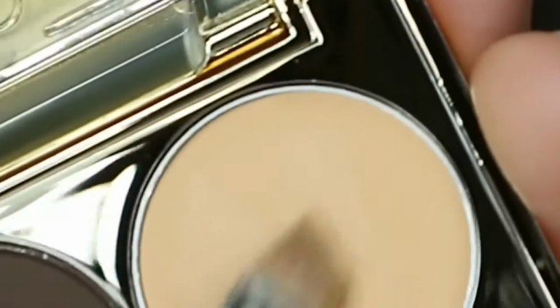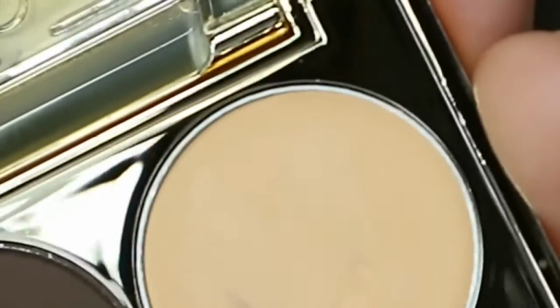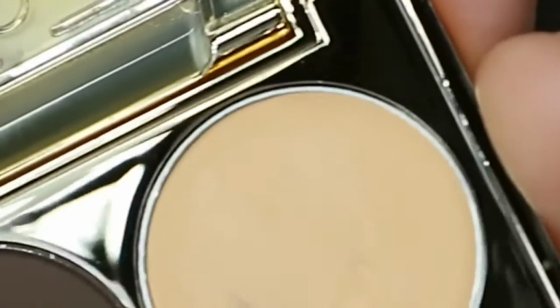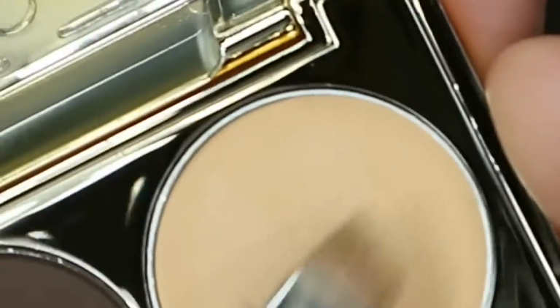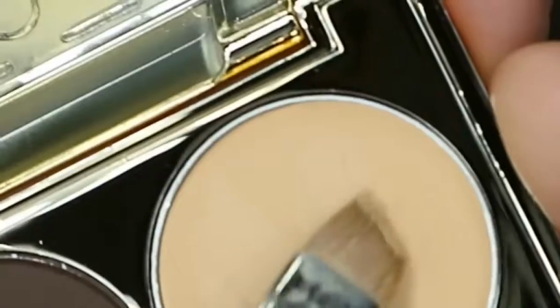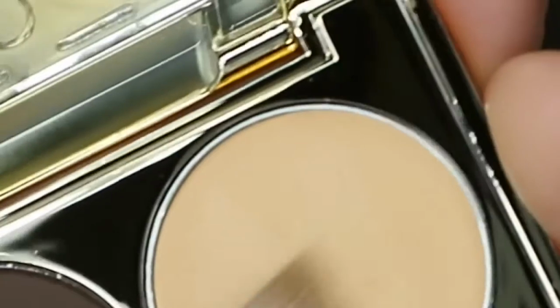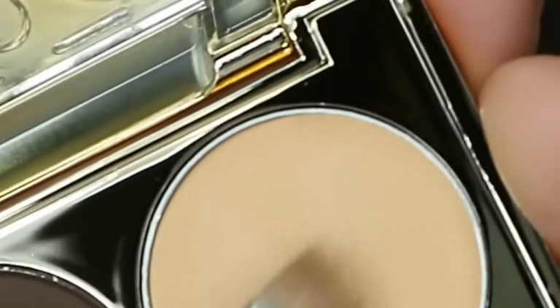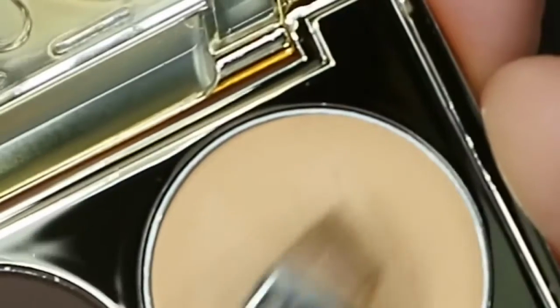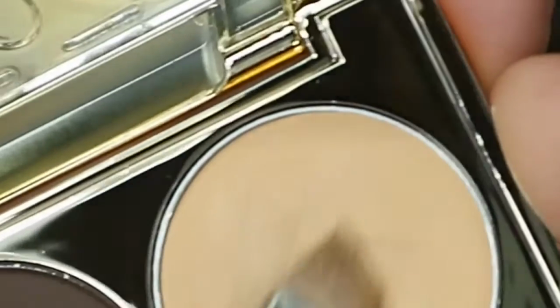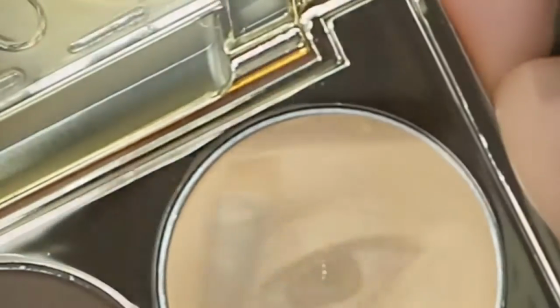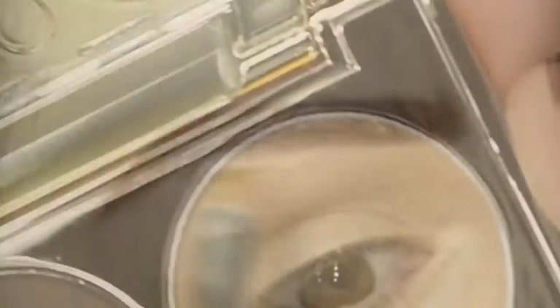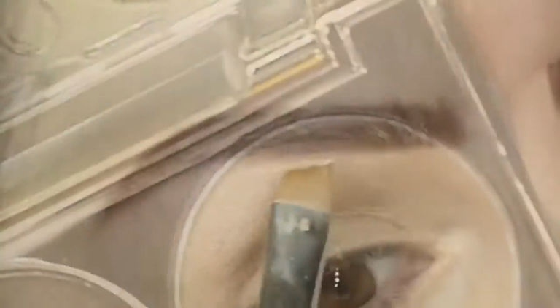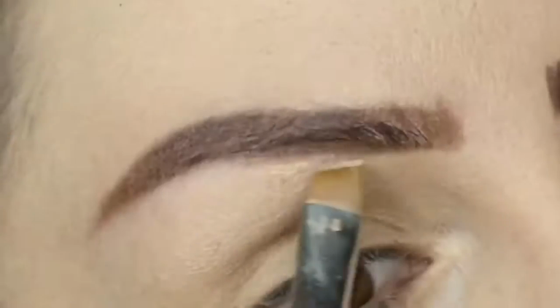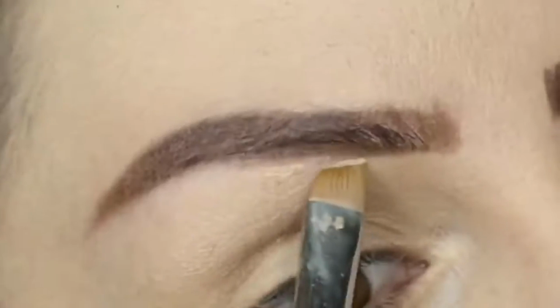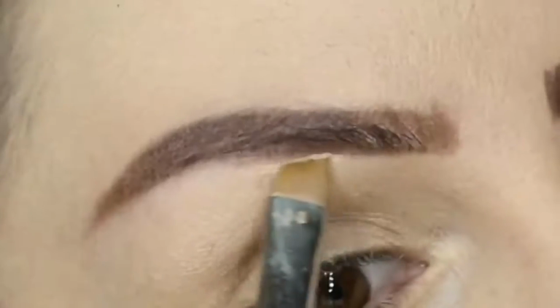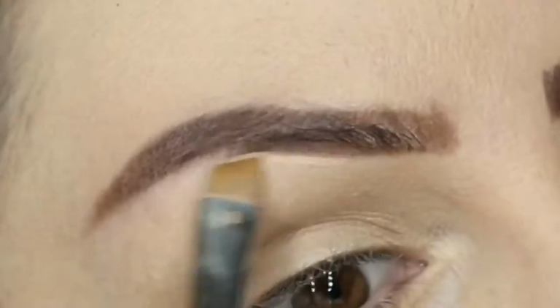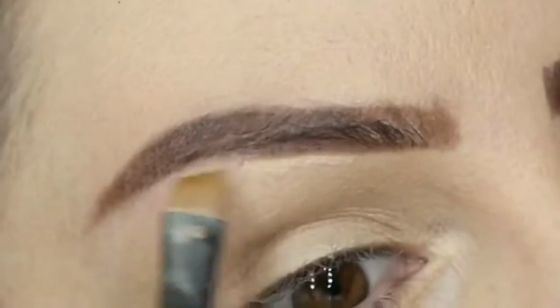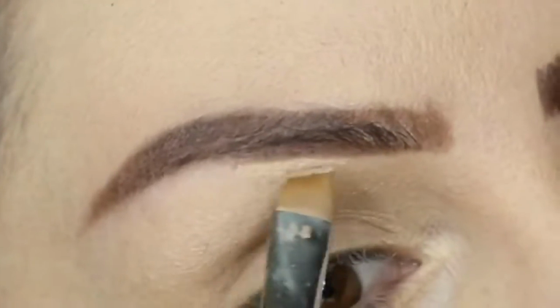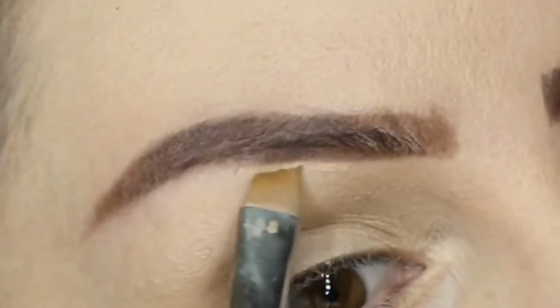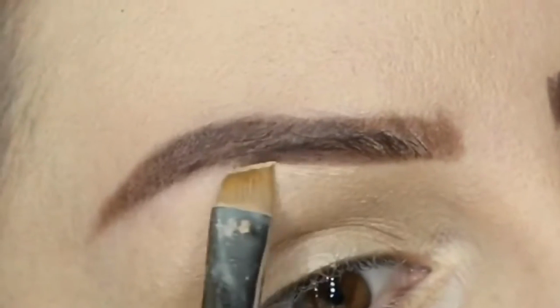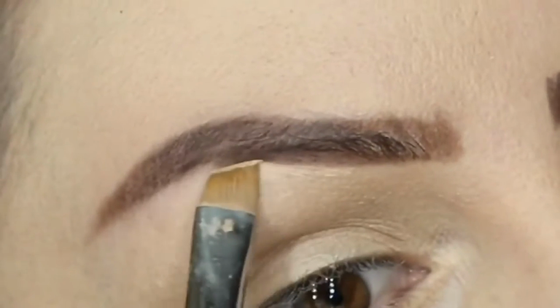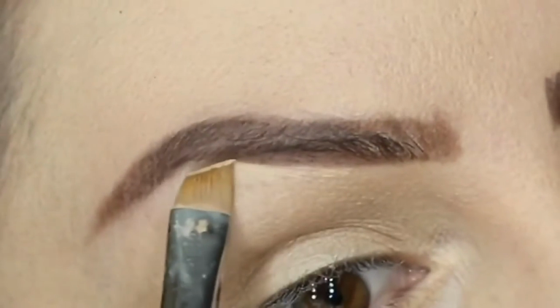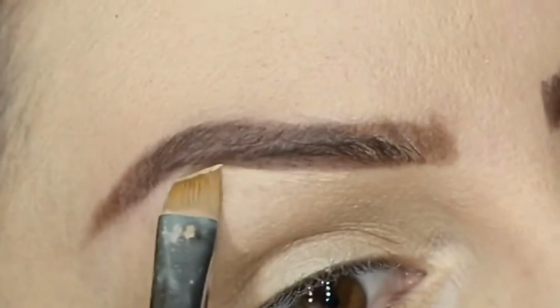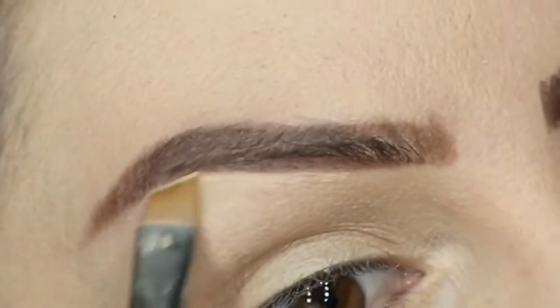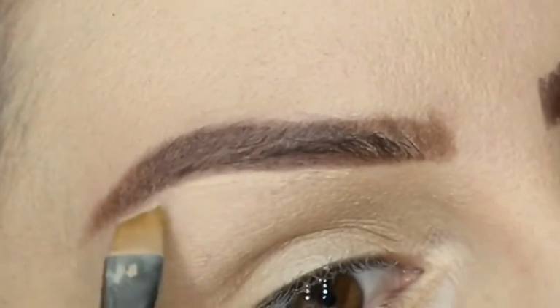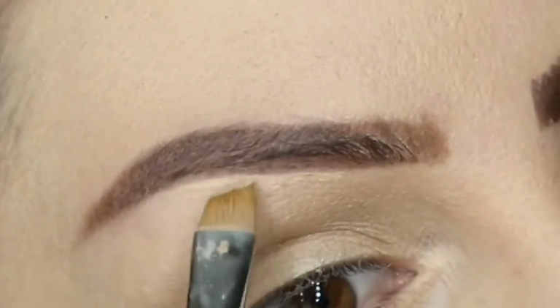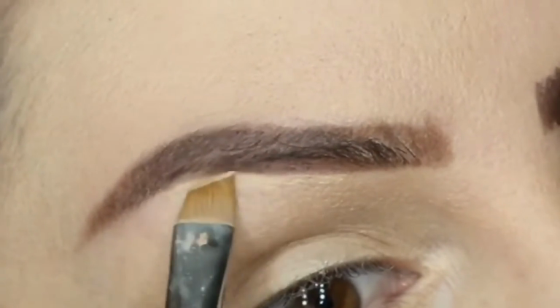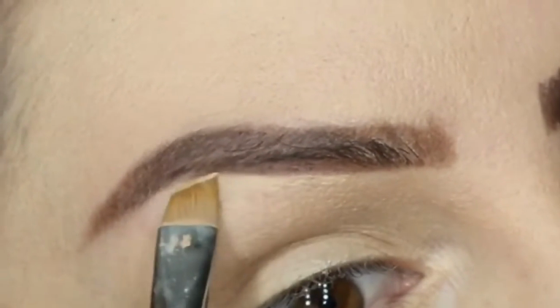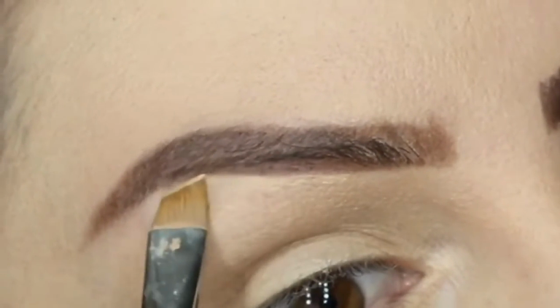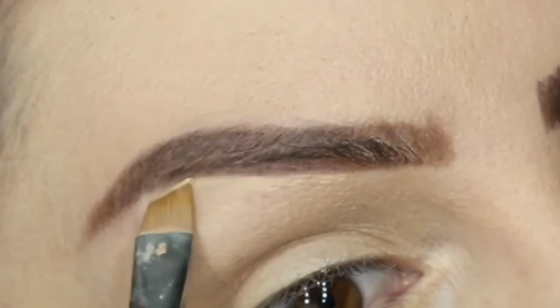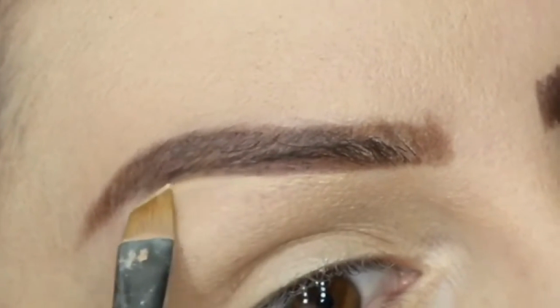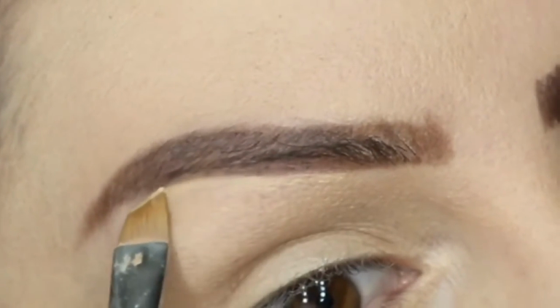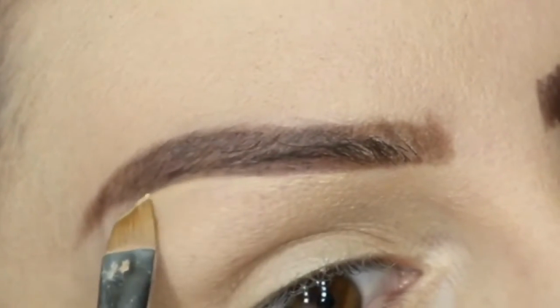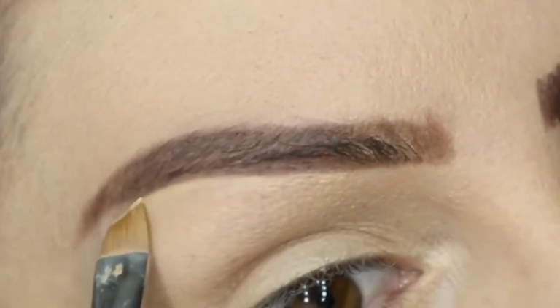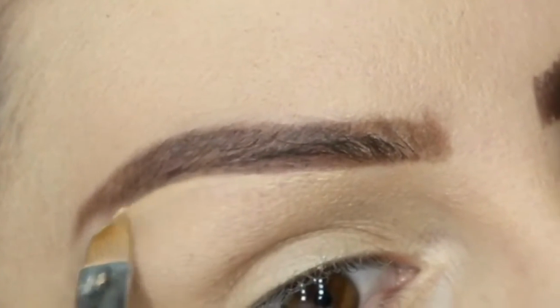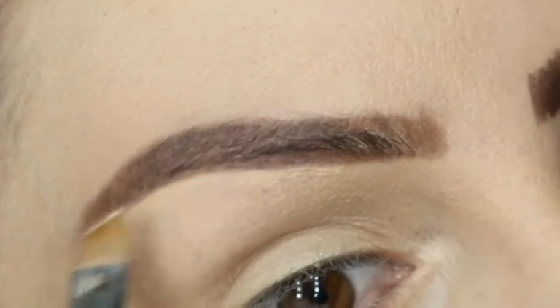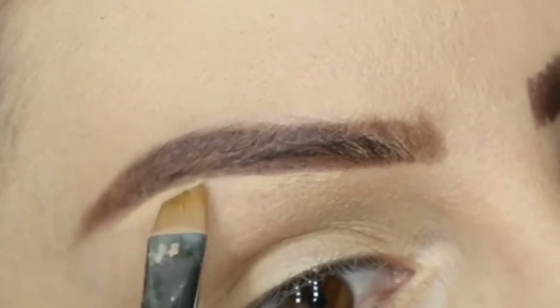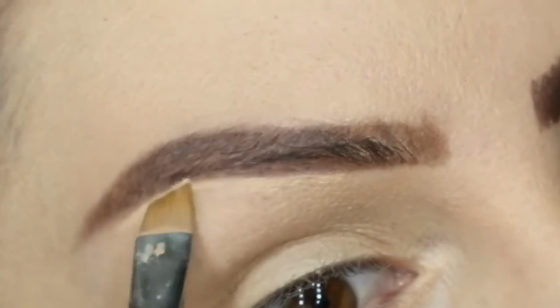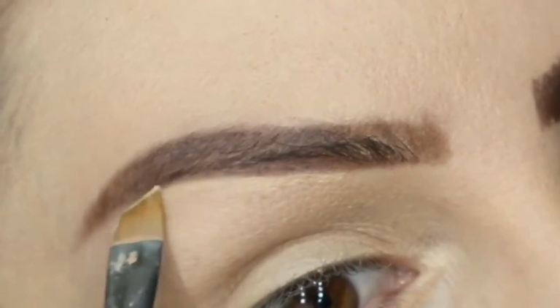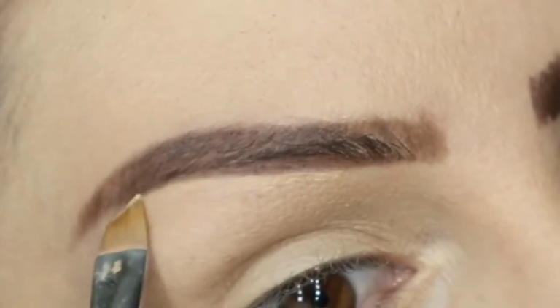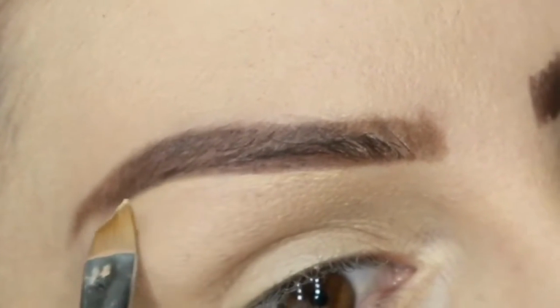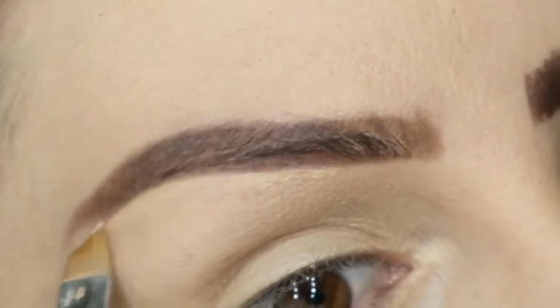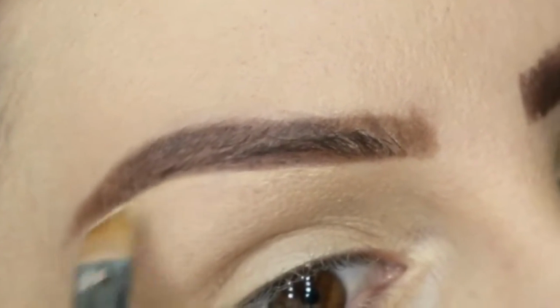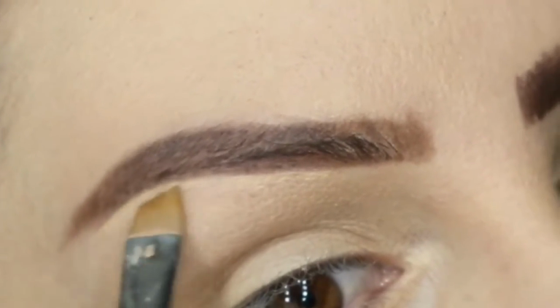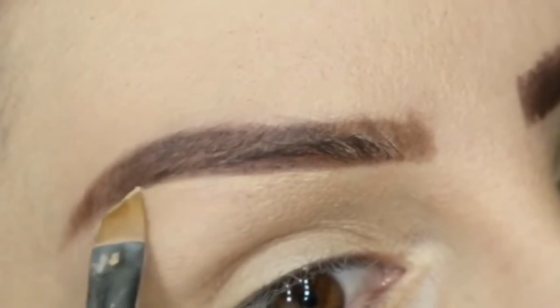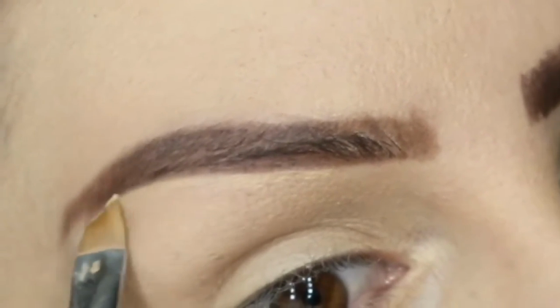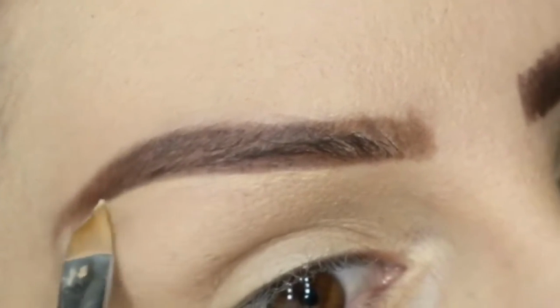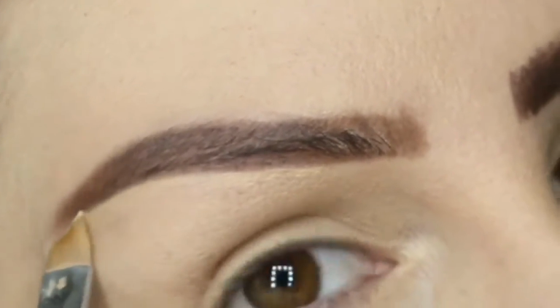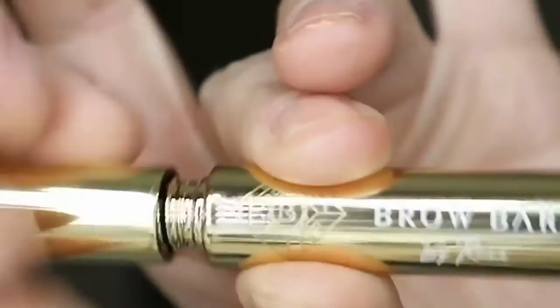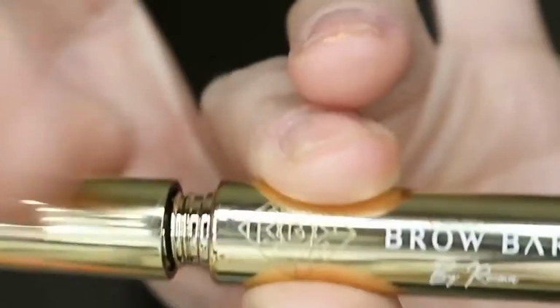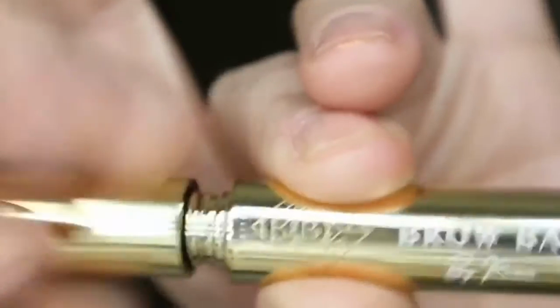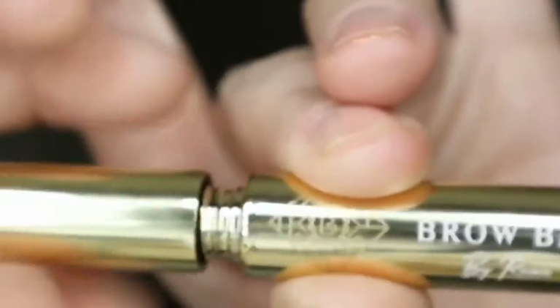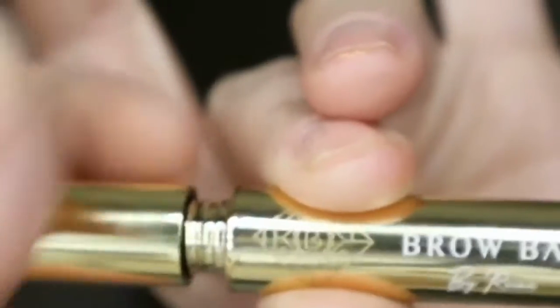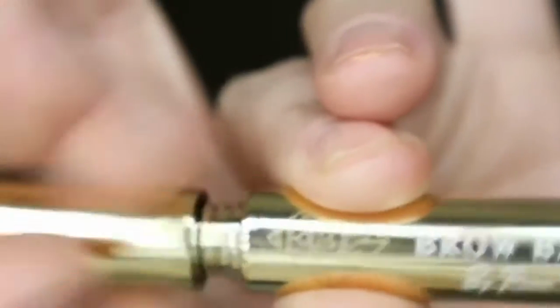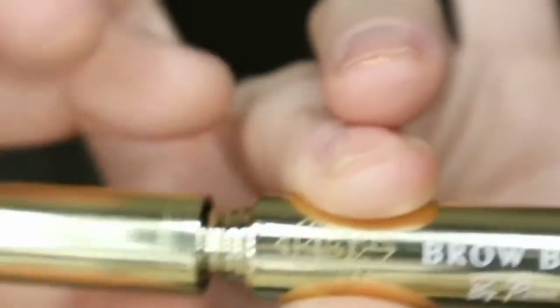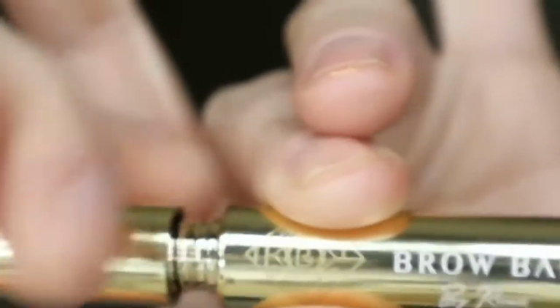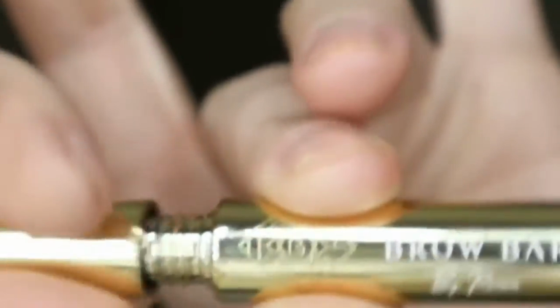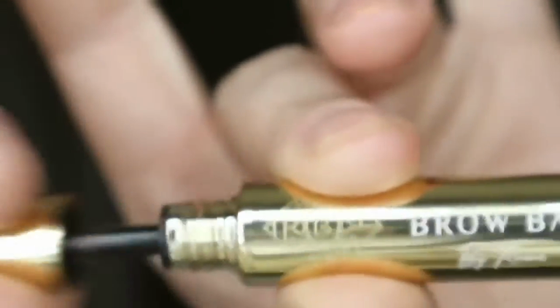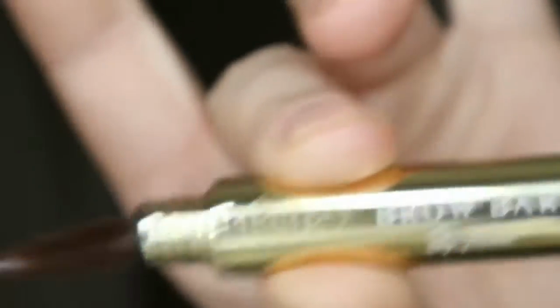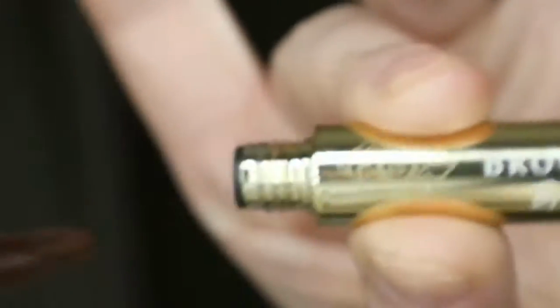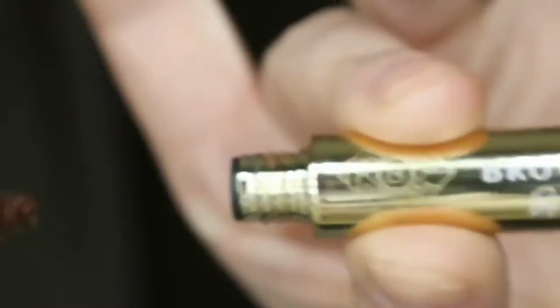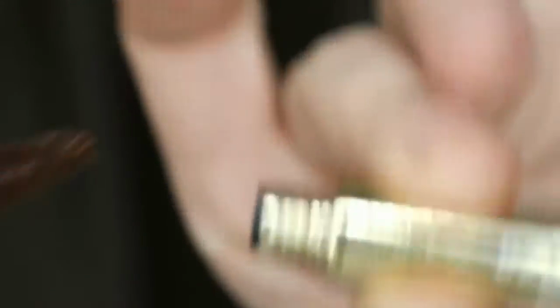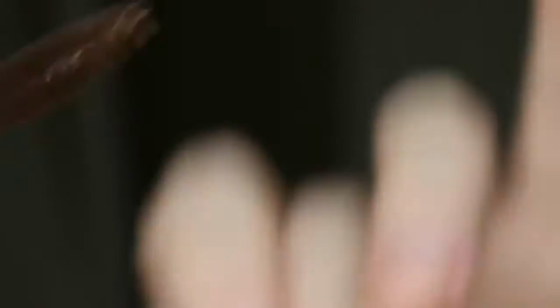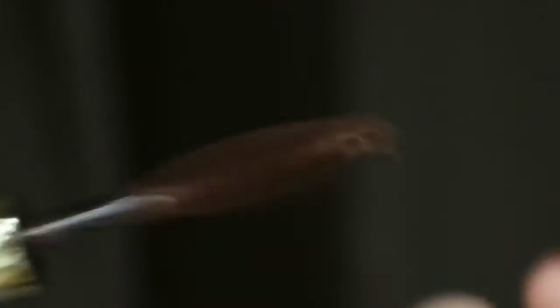I love the concealer in this — this is by far my favorite. It looks really good, and I noticed it stays in place all day.